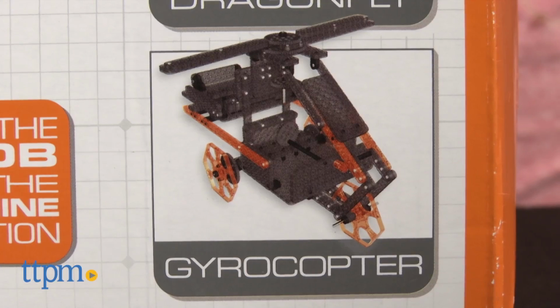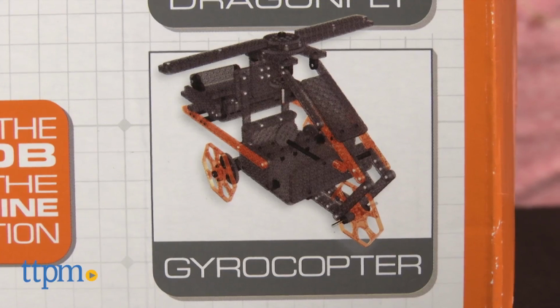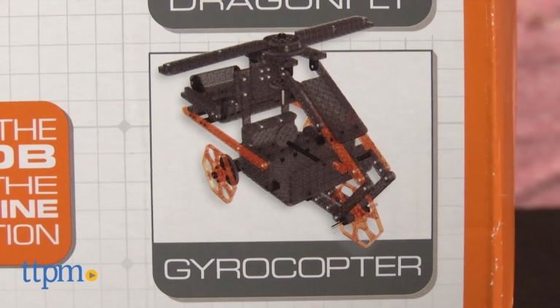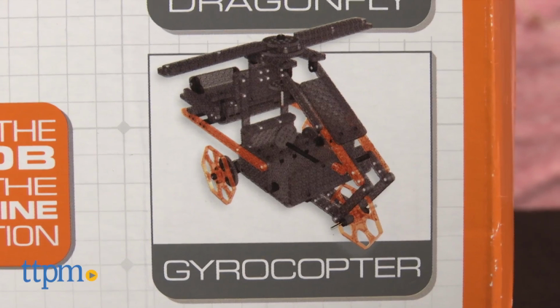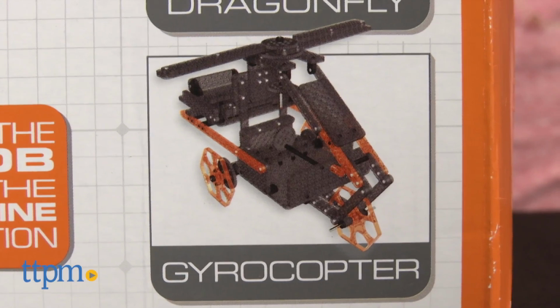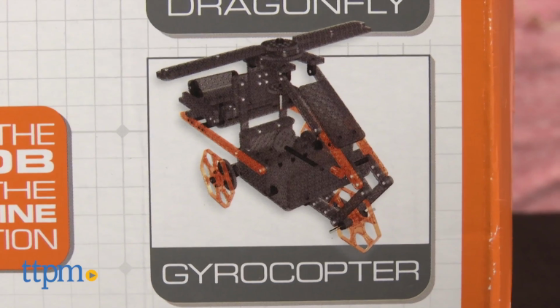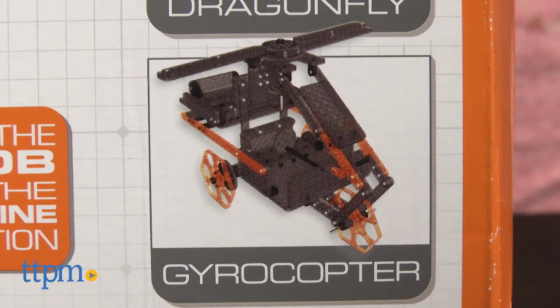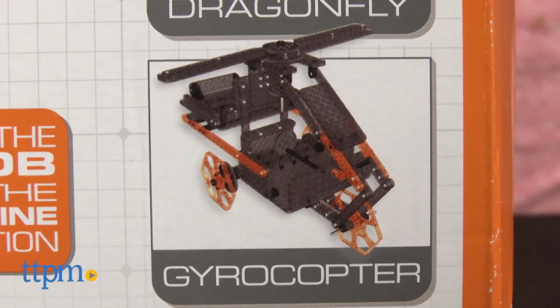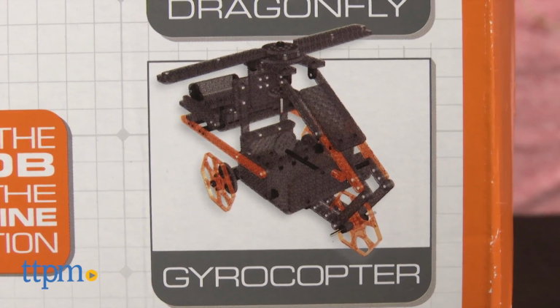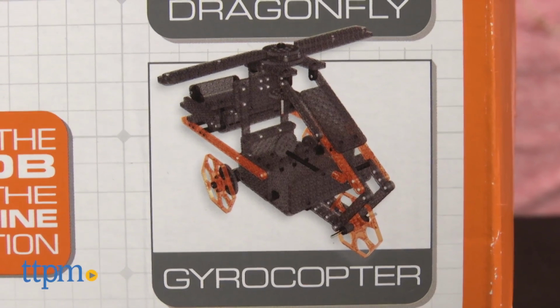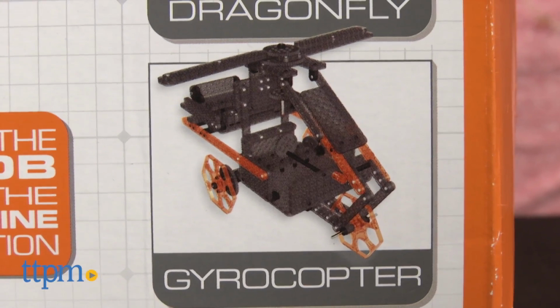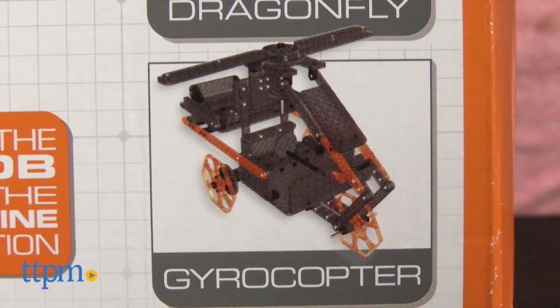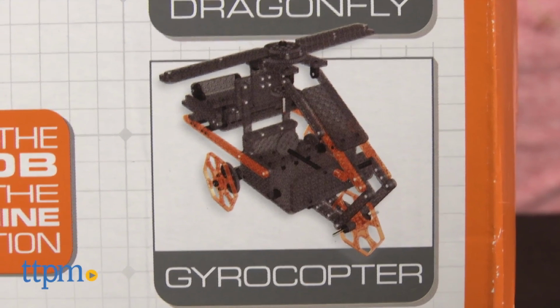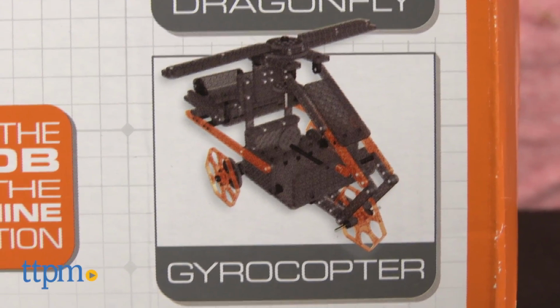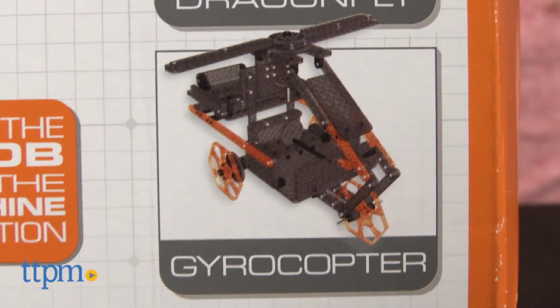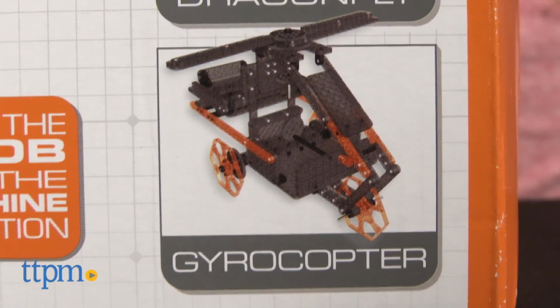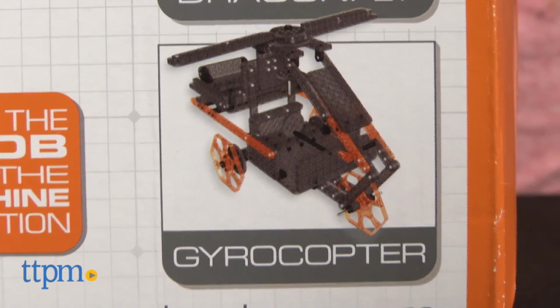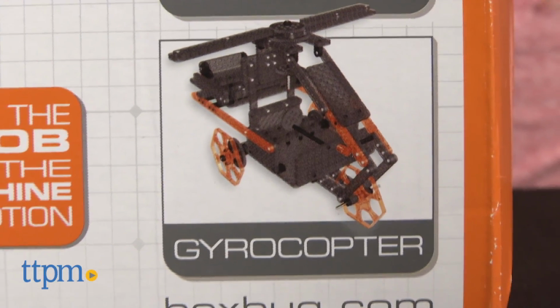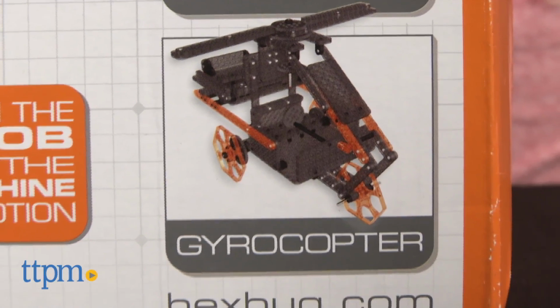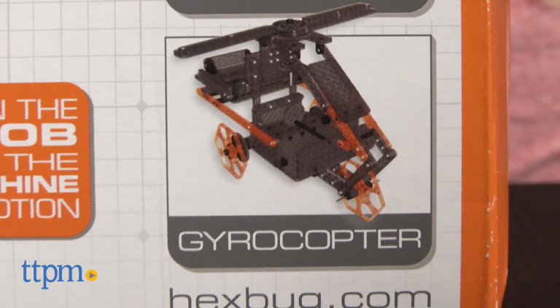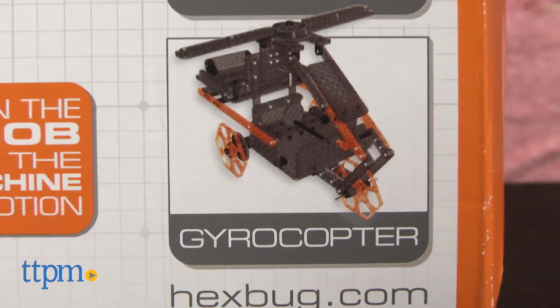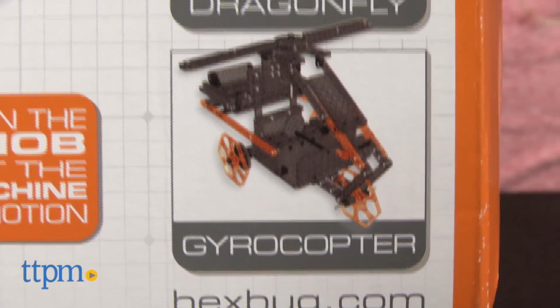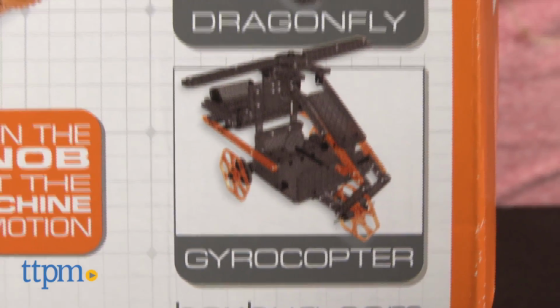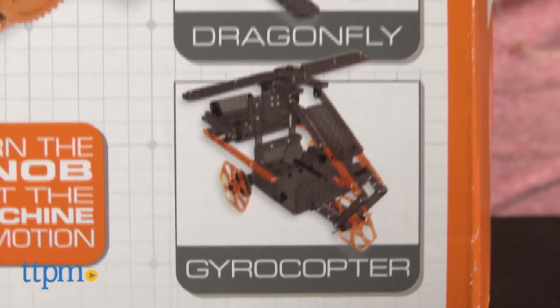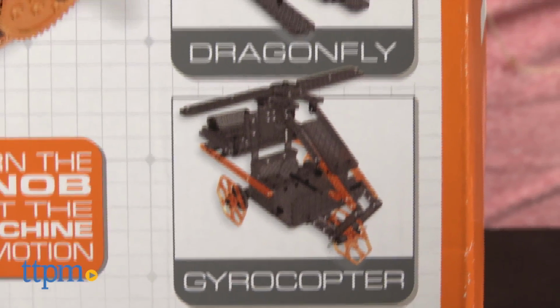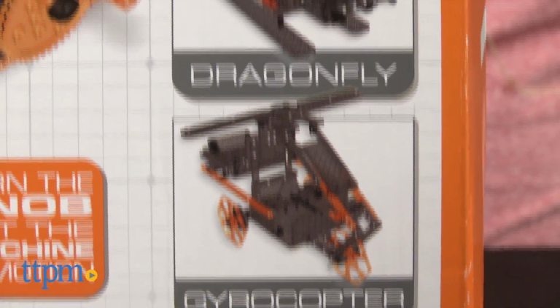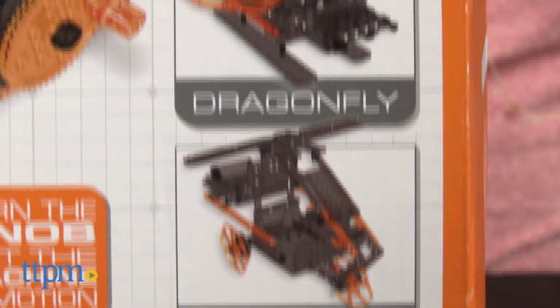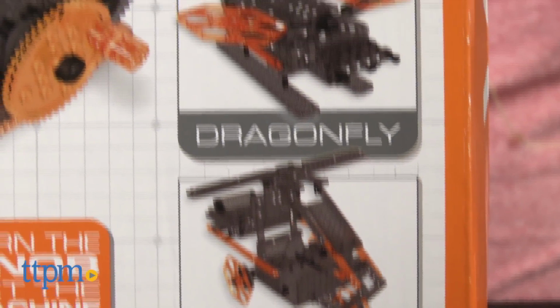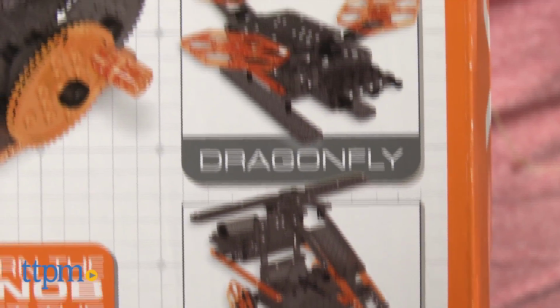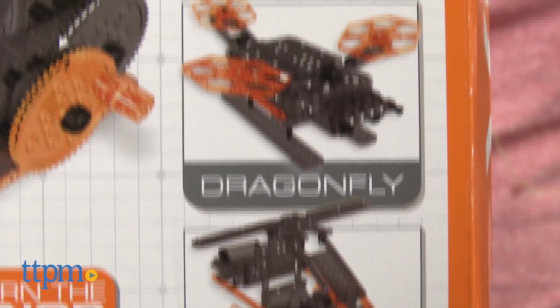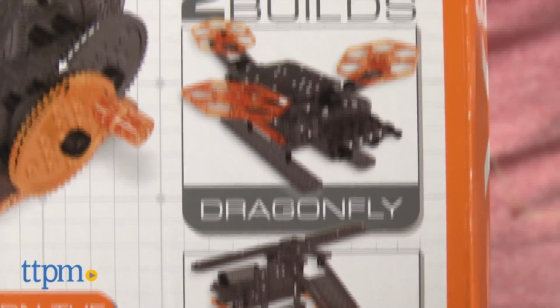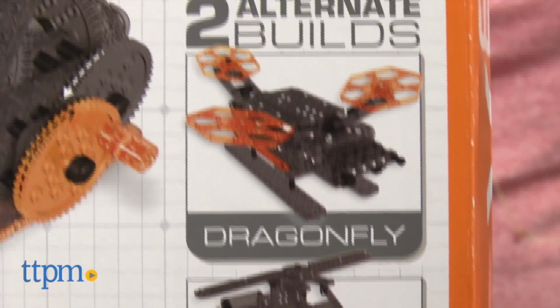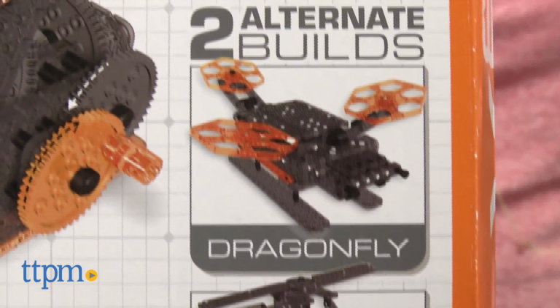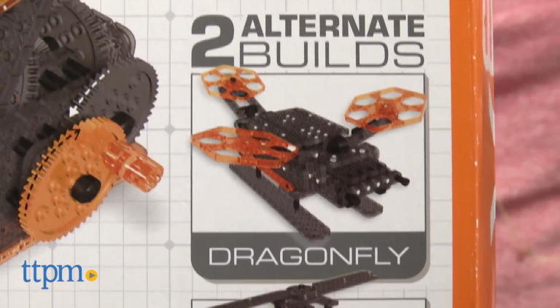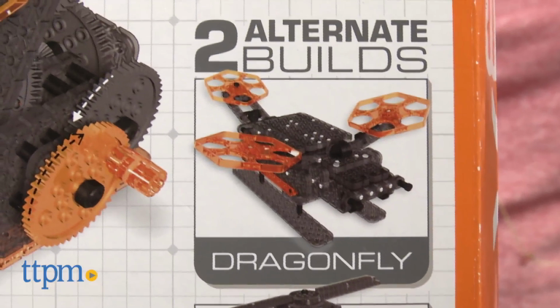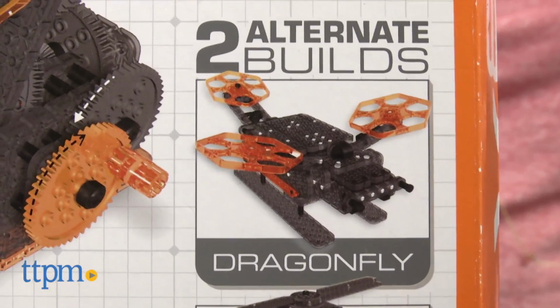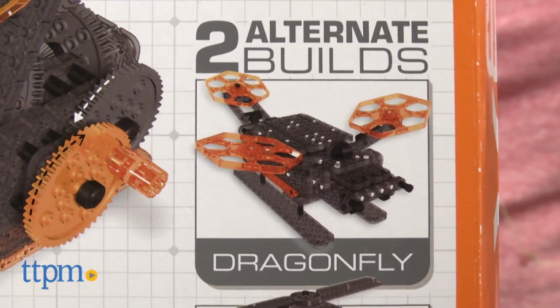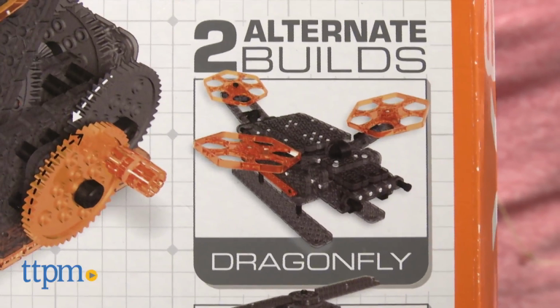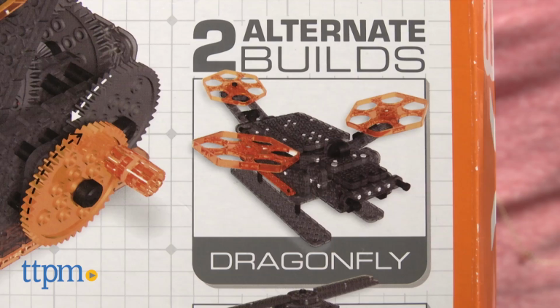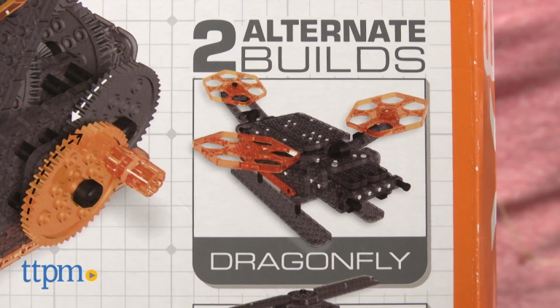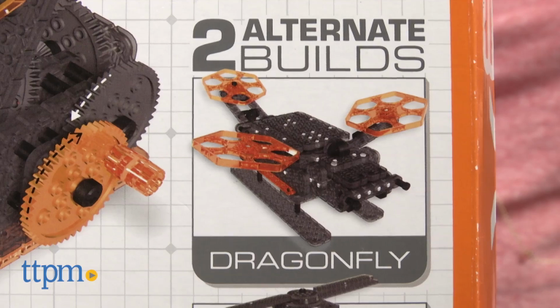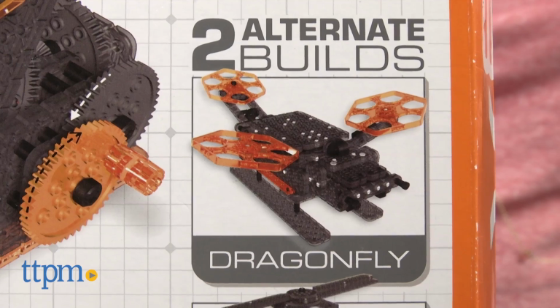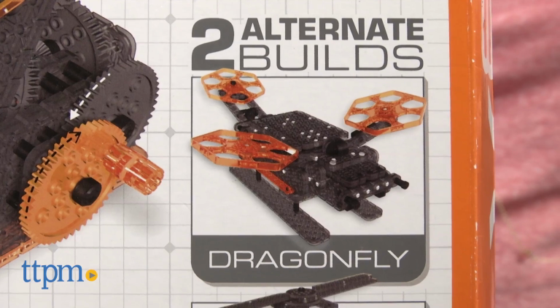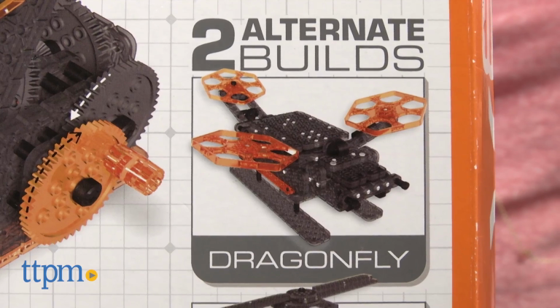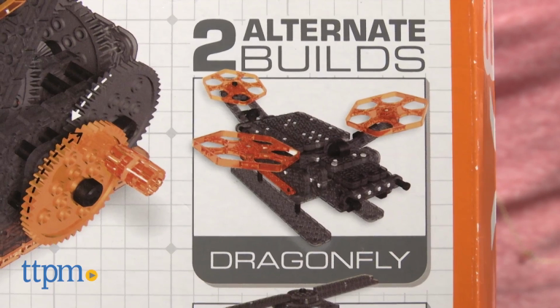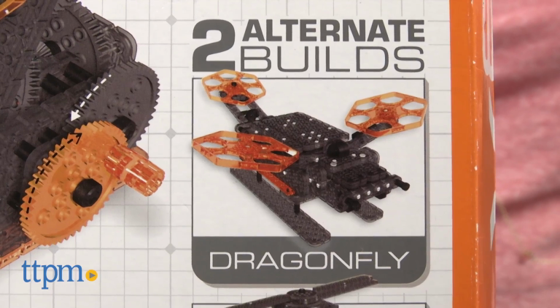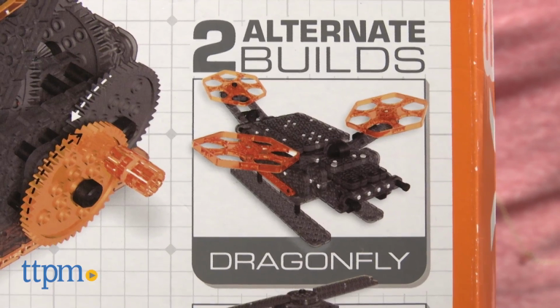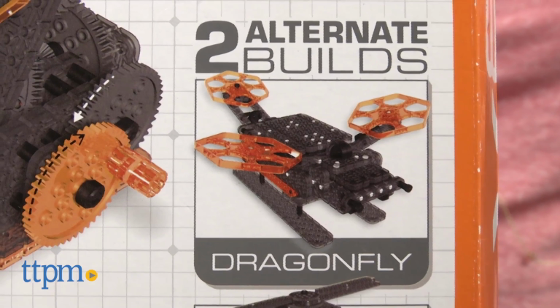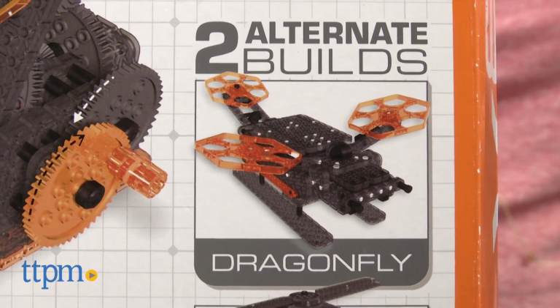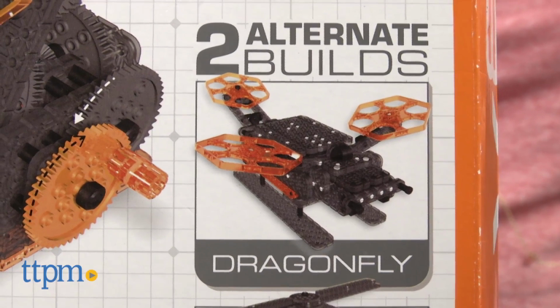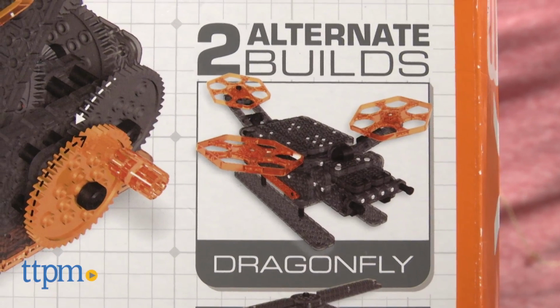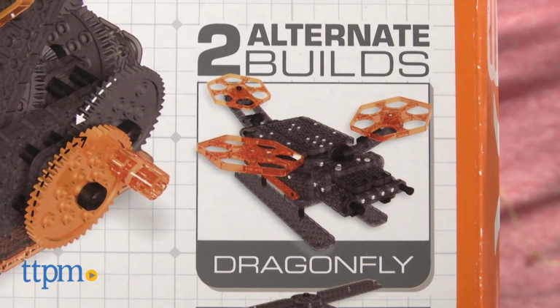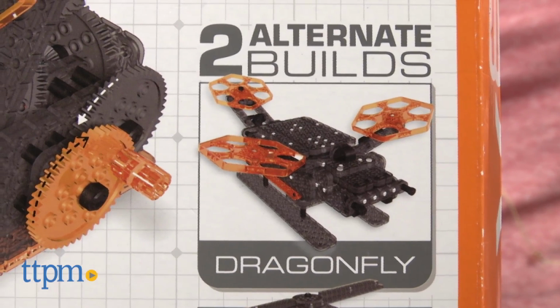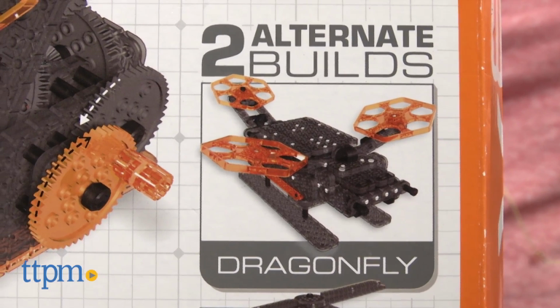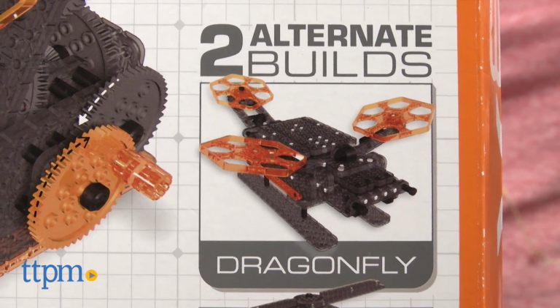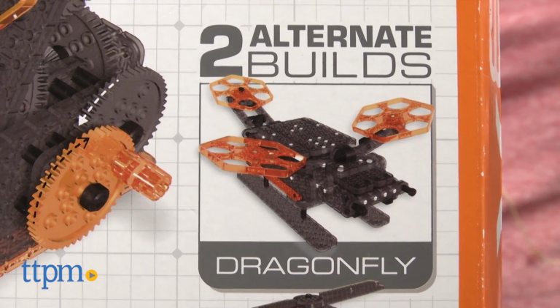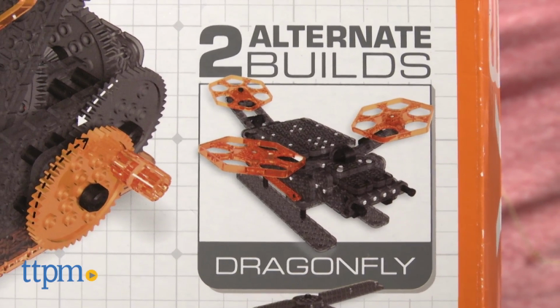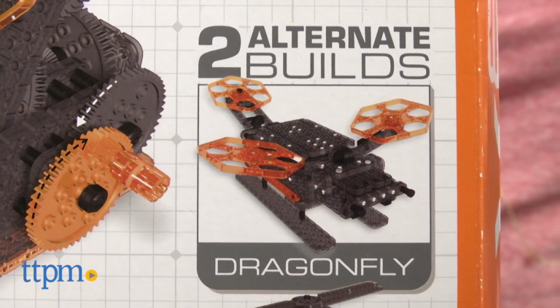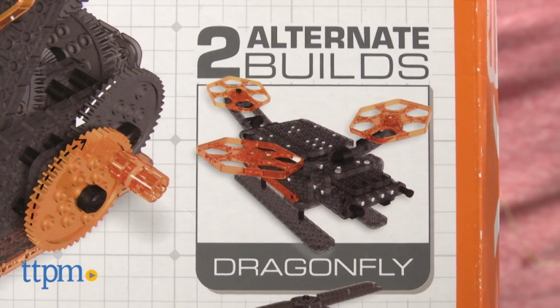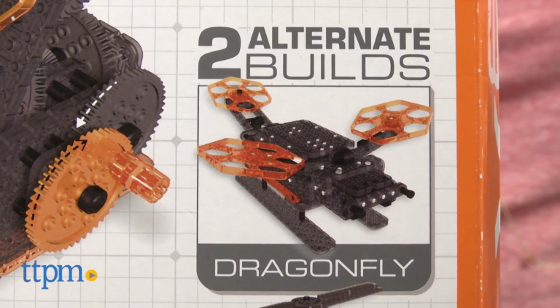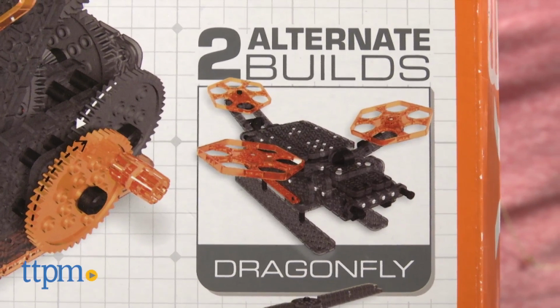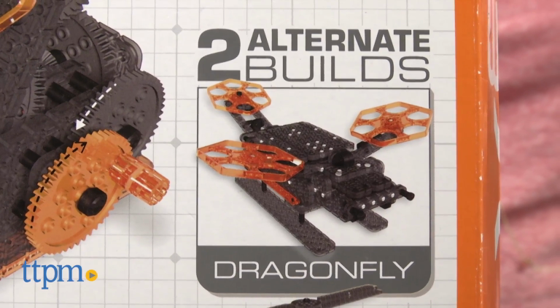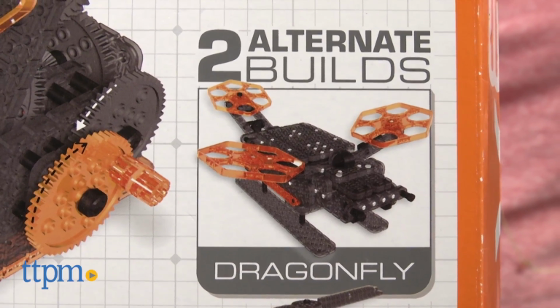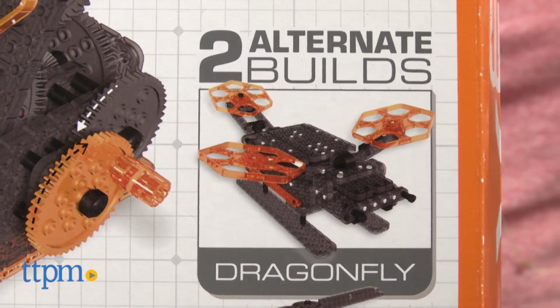The pieces can also be rebuilt into a gyrocopter or a dragonfly, but instructions for those builds are only found on the Hexbug website.